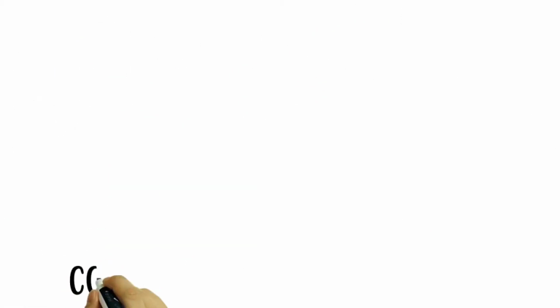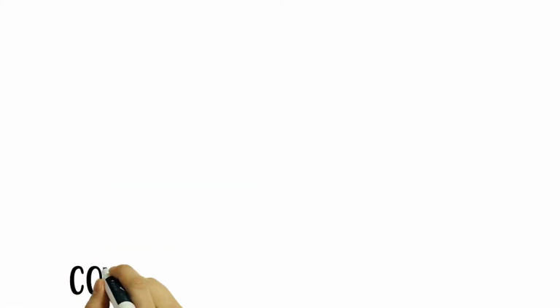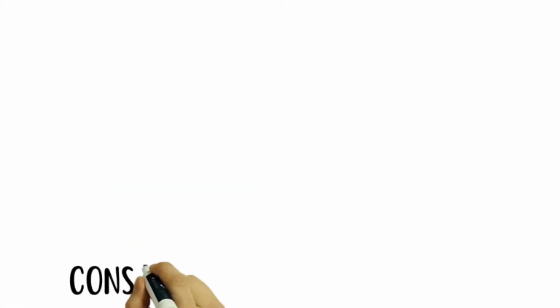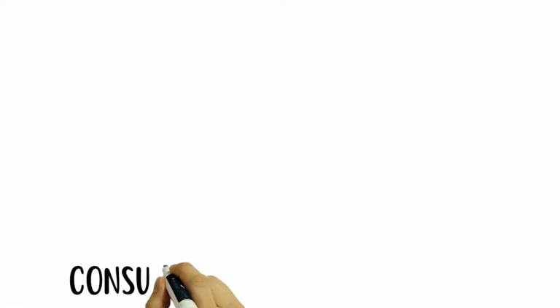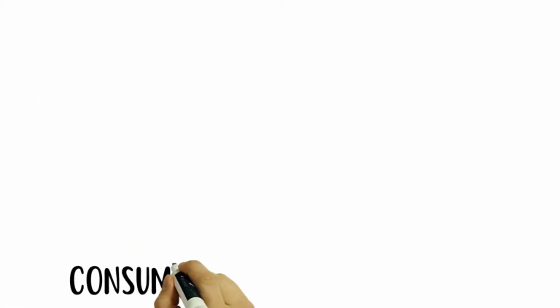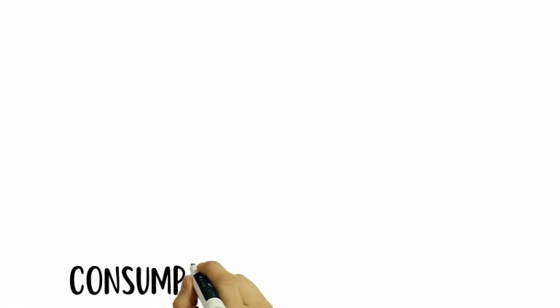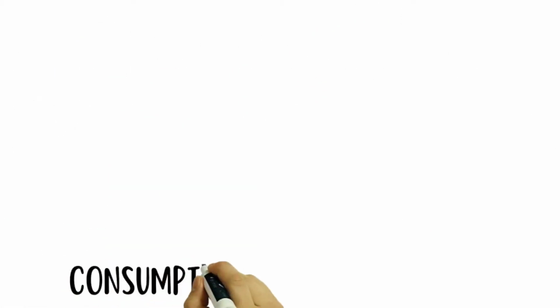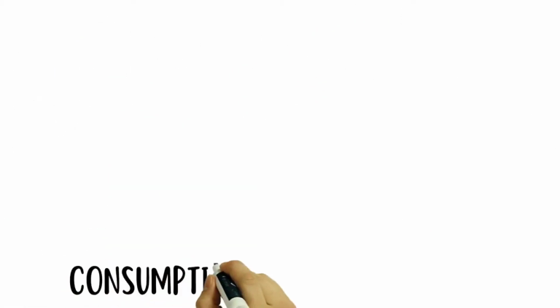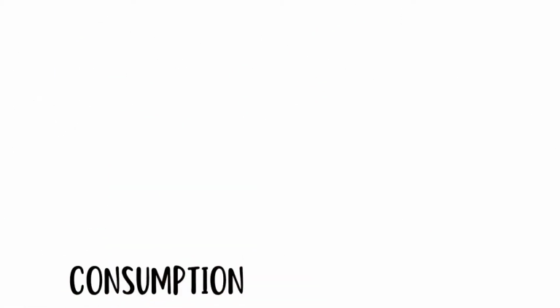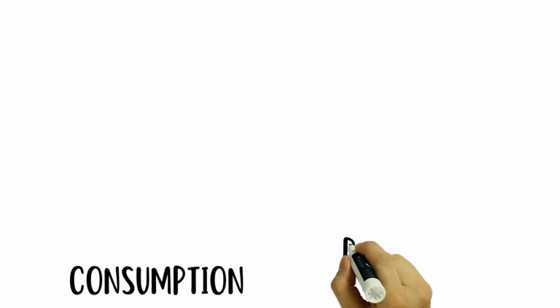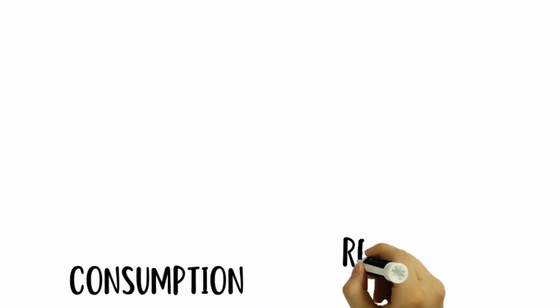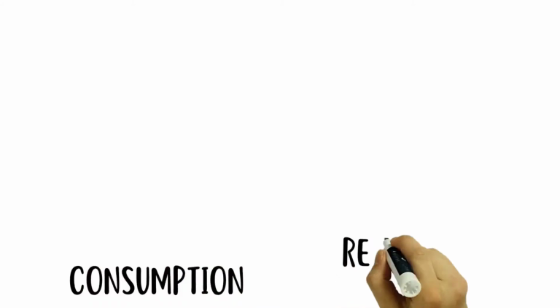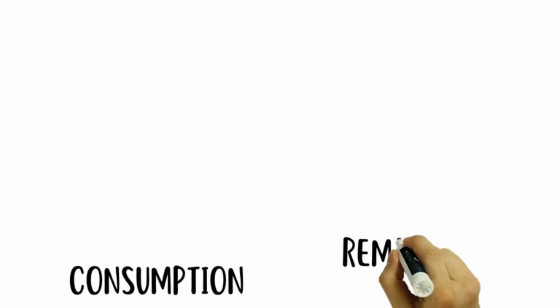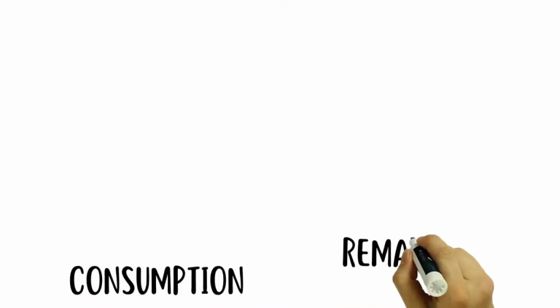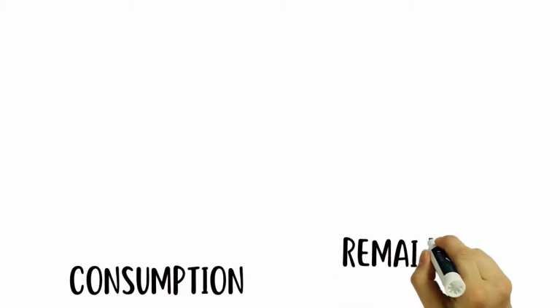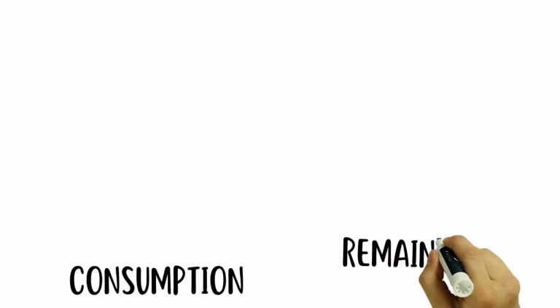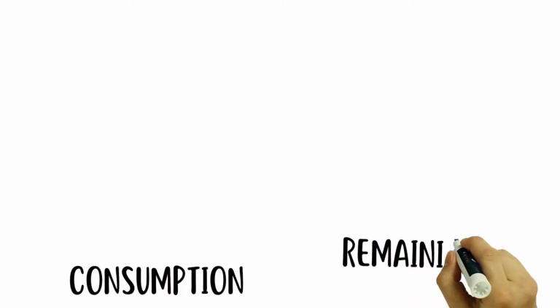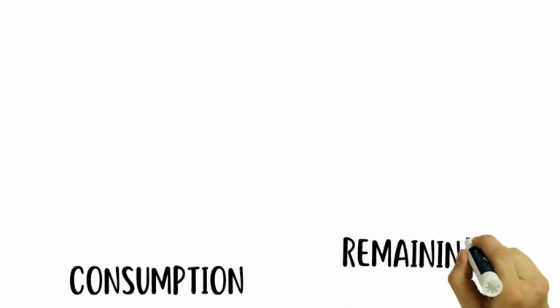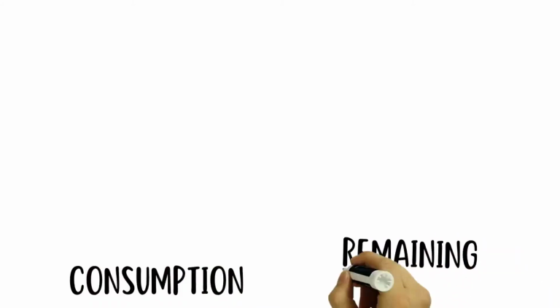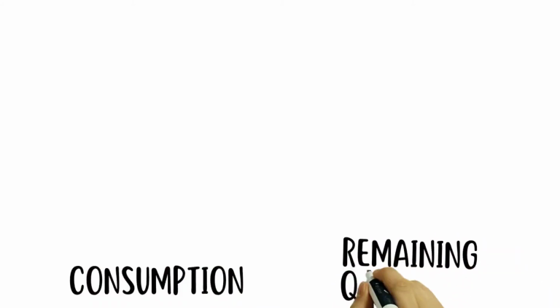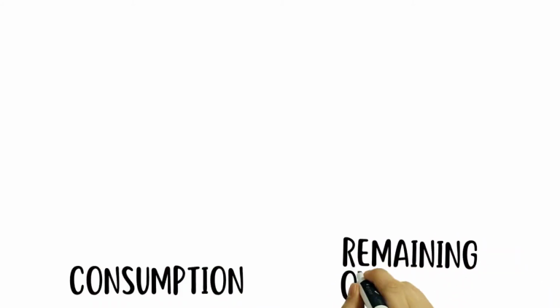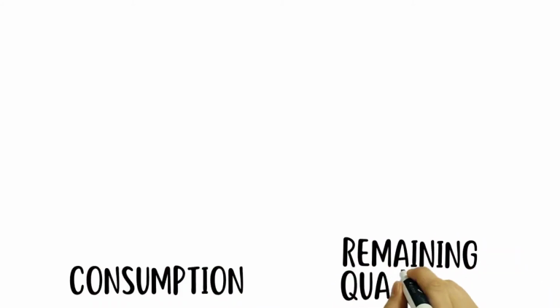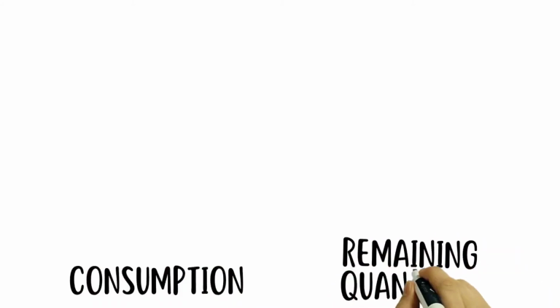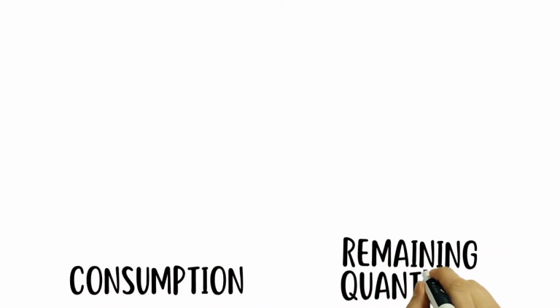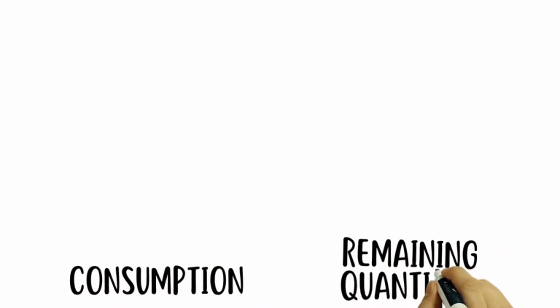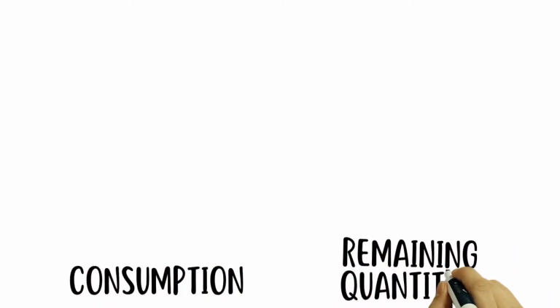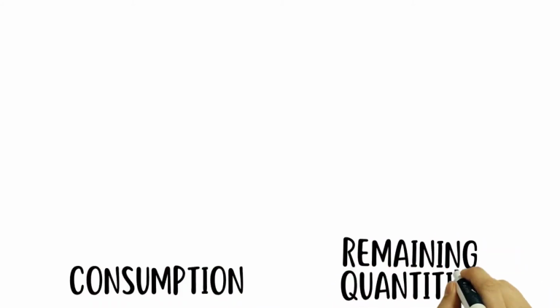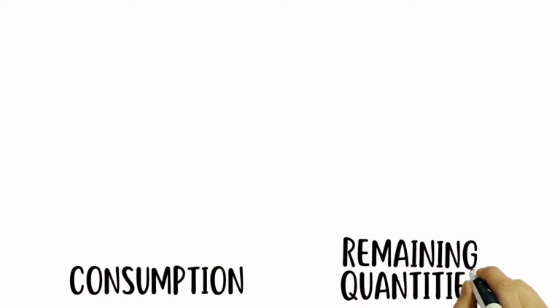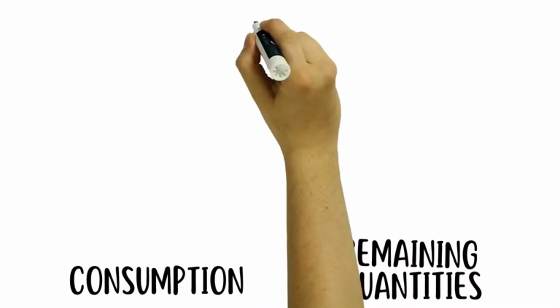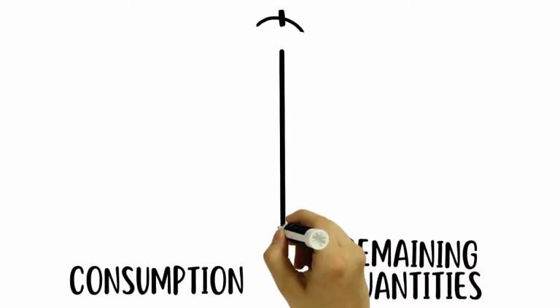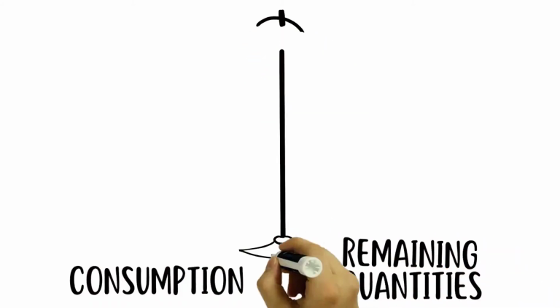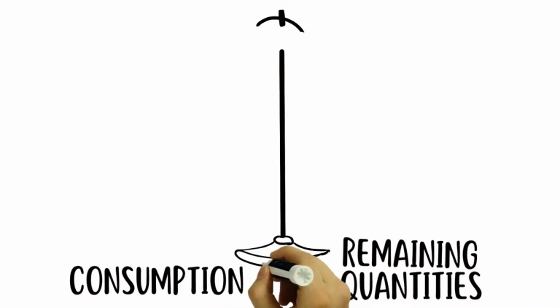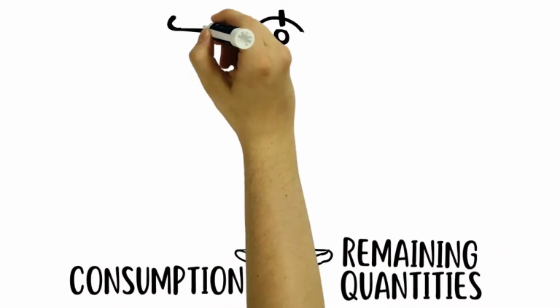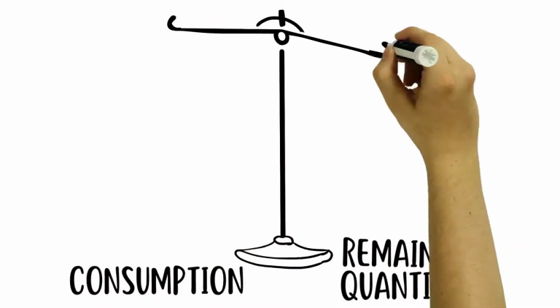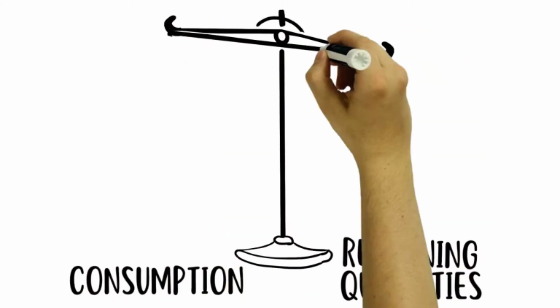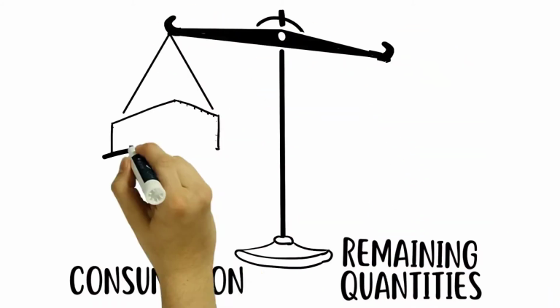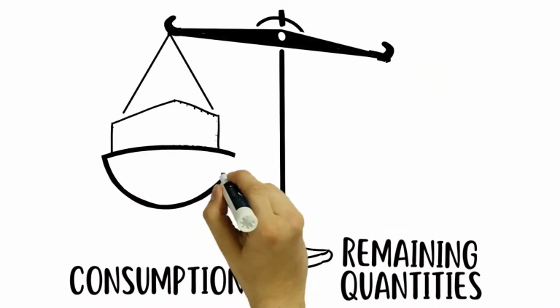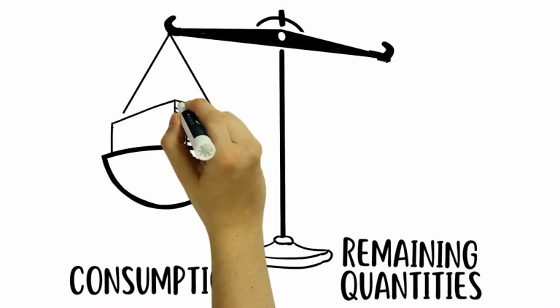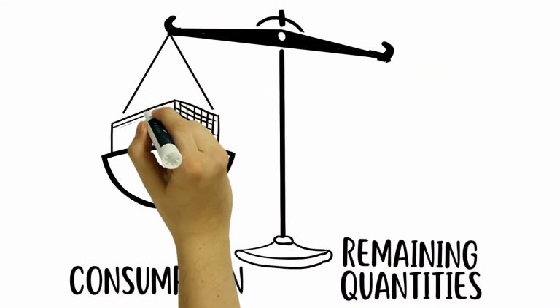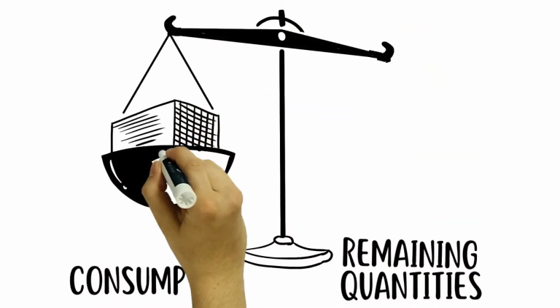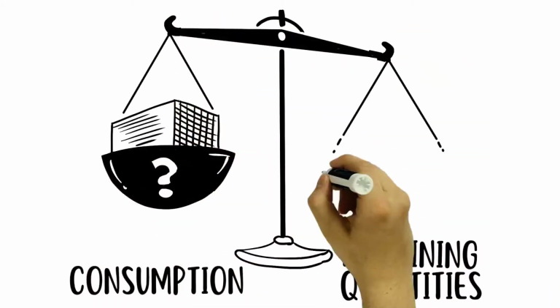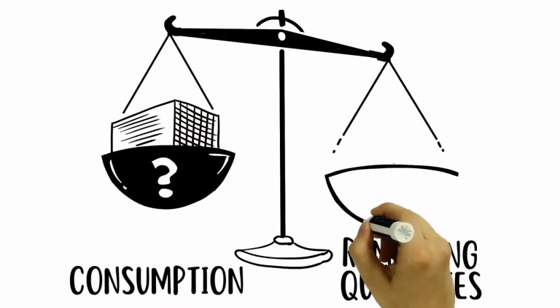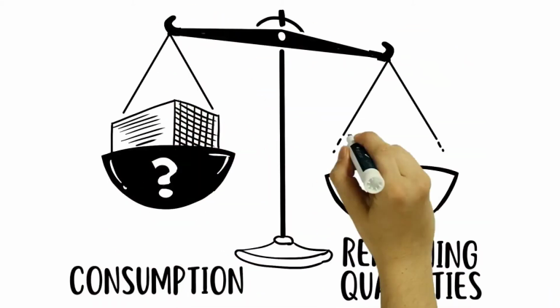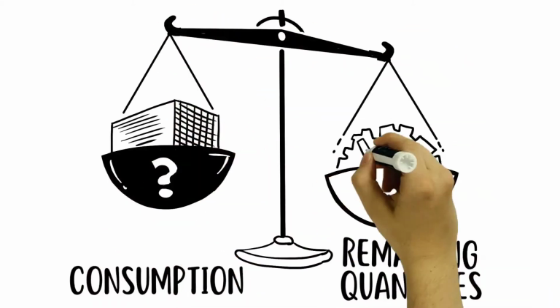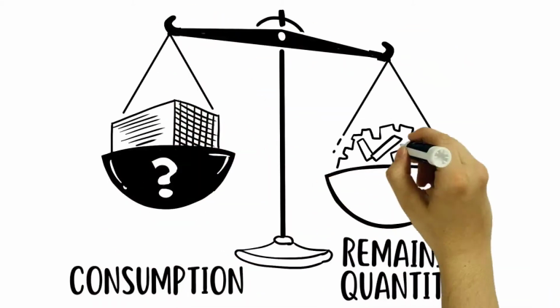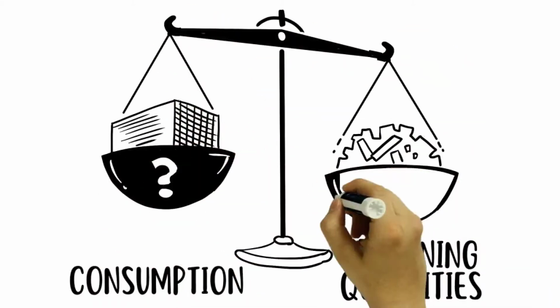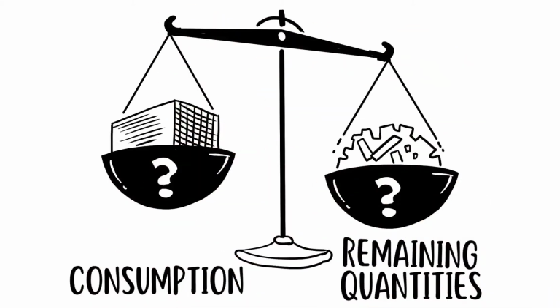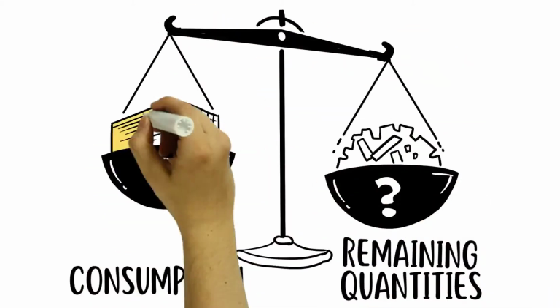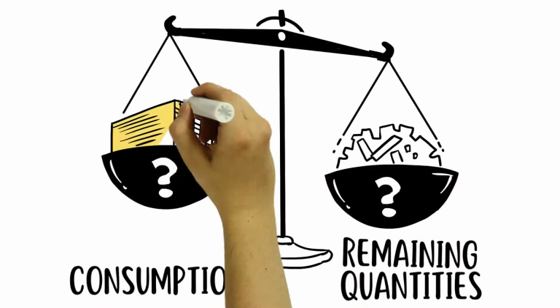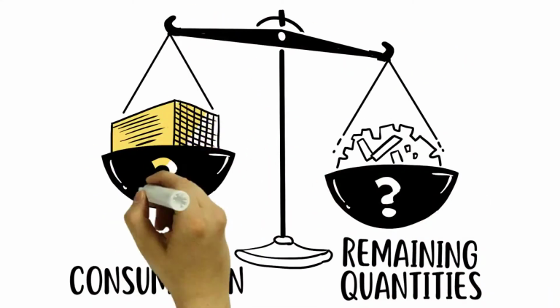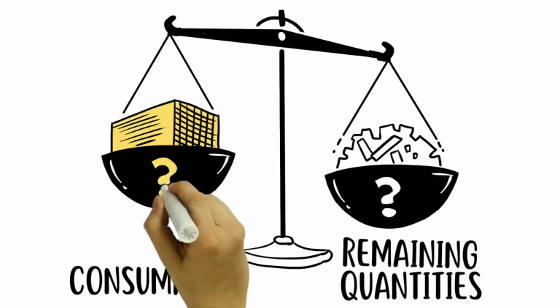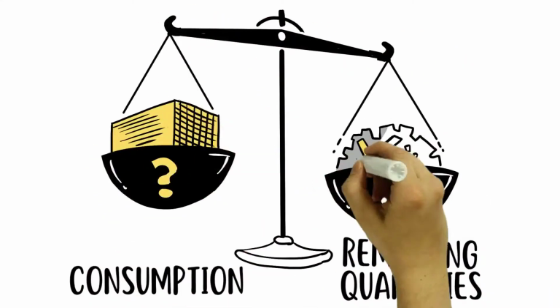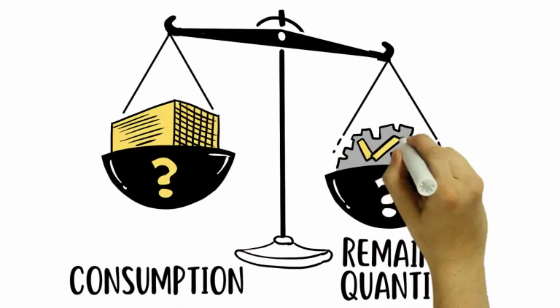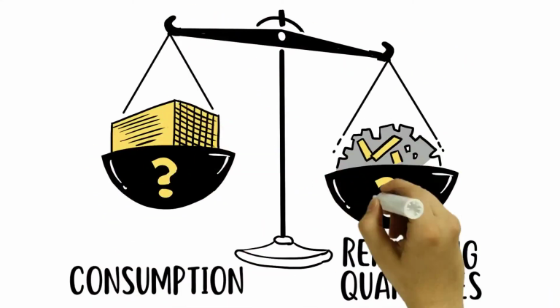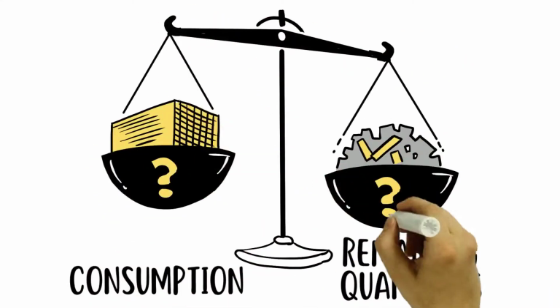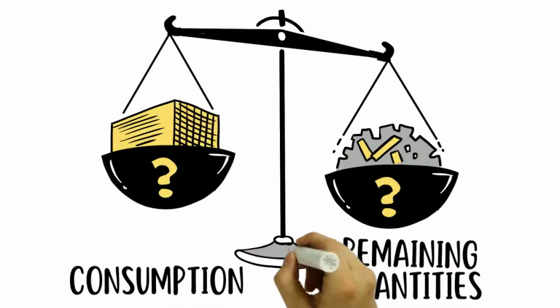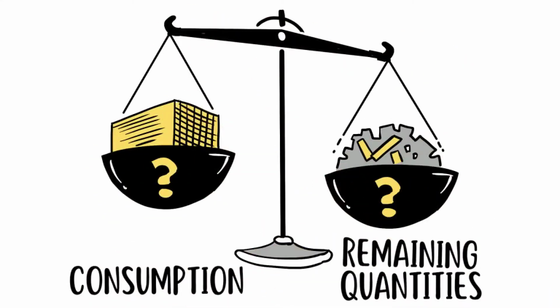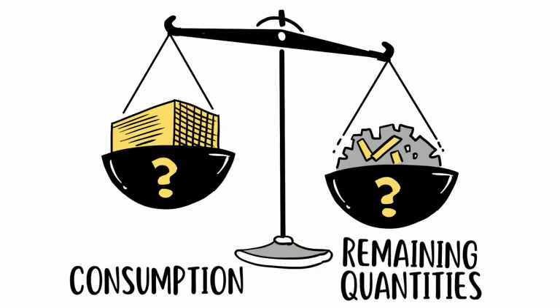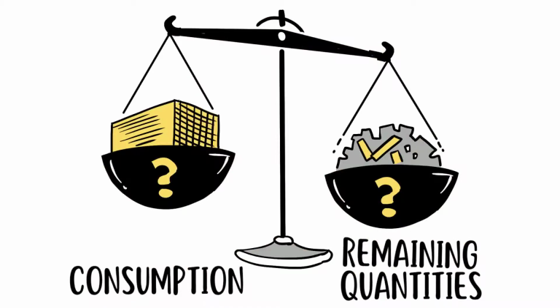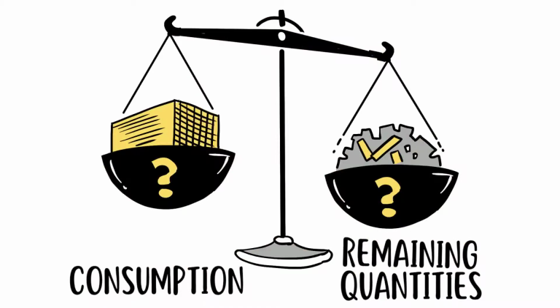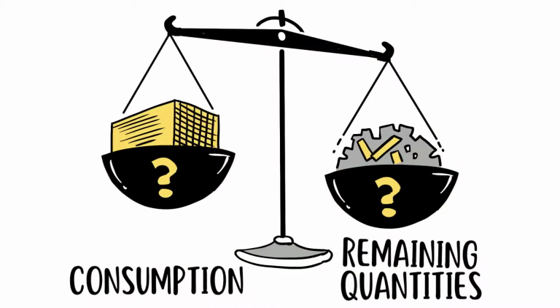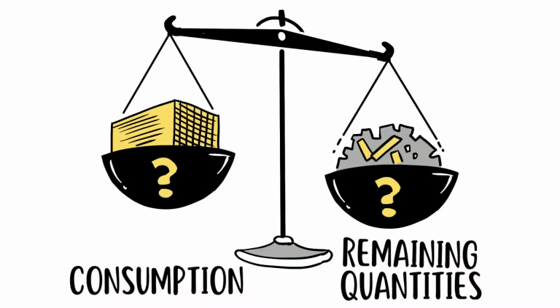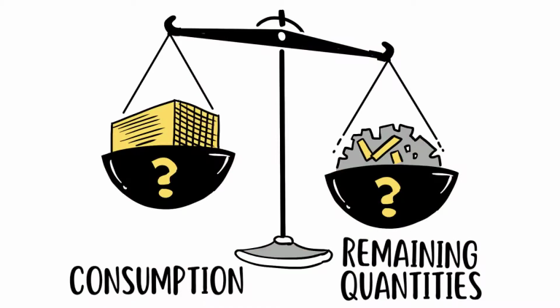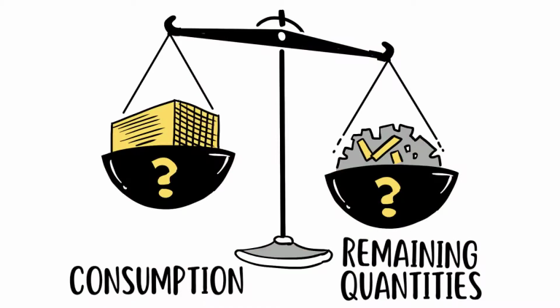Consumption, but above all the remaining quantities, cannot be measured and the production data is only traceable to a limited extent.